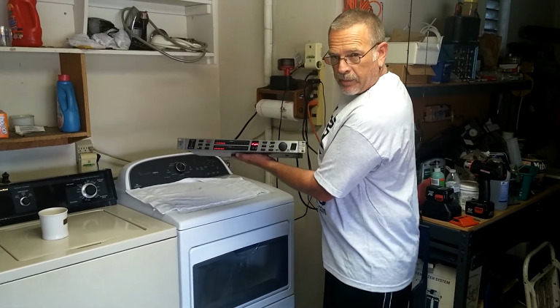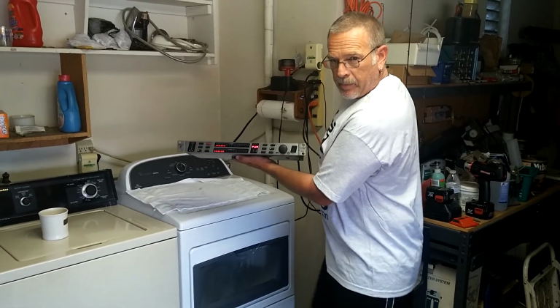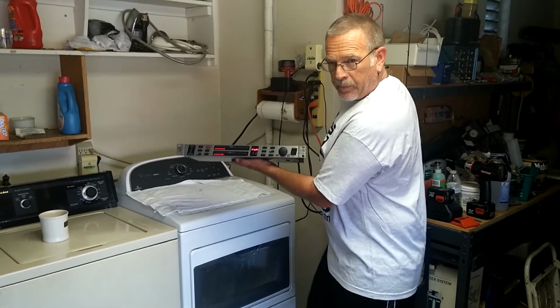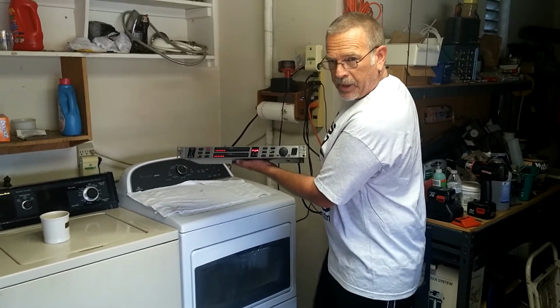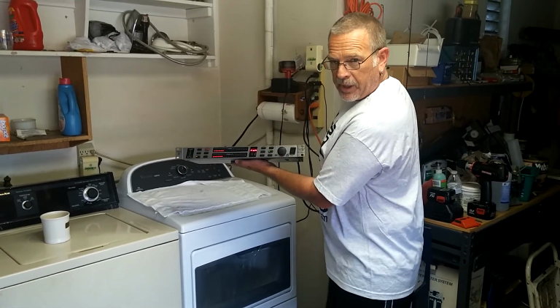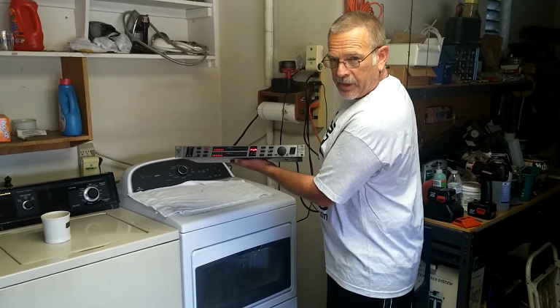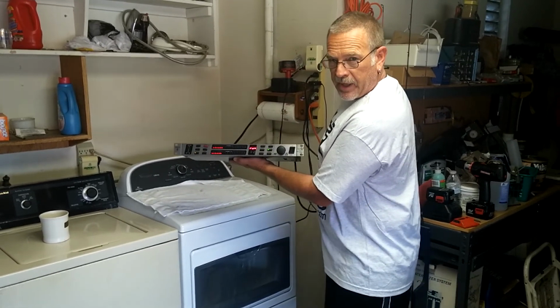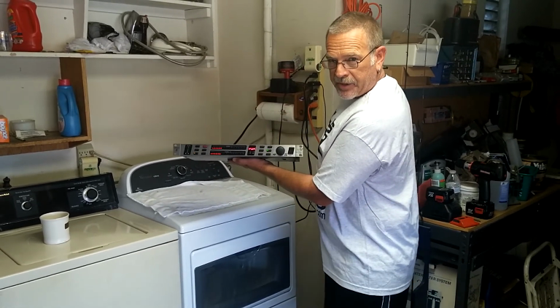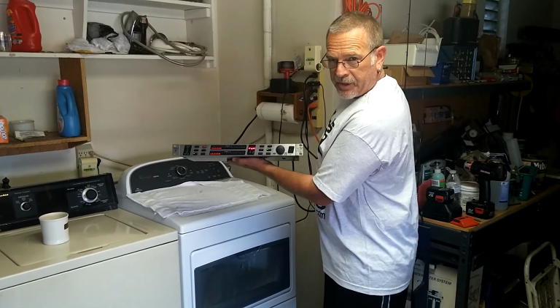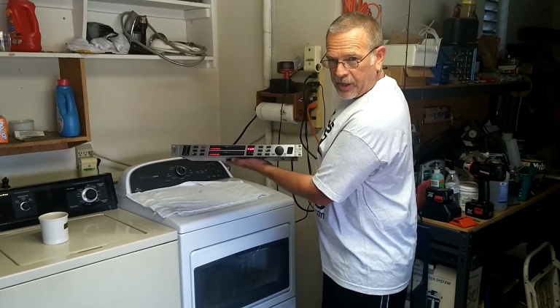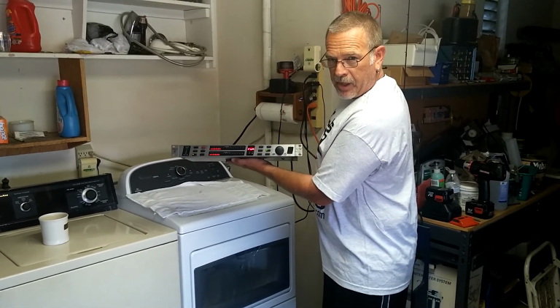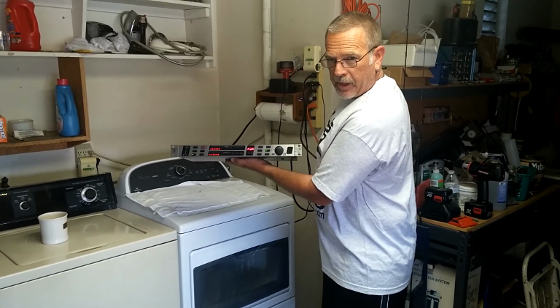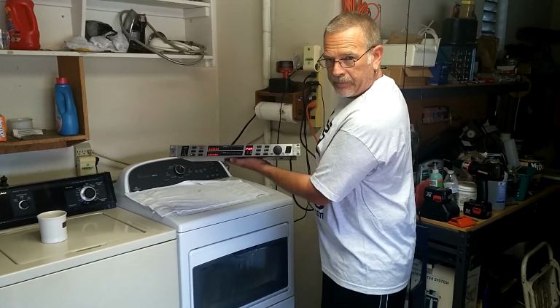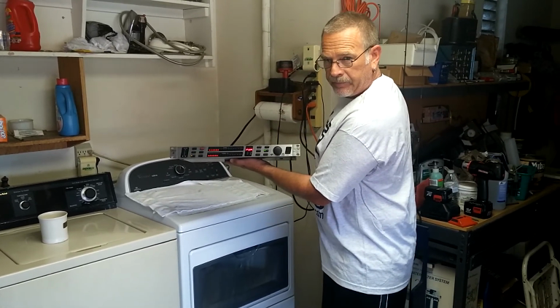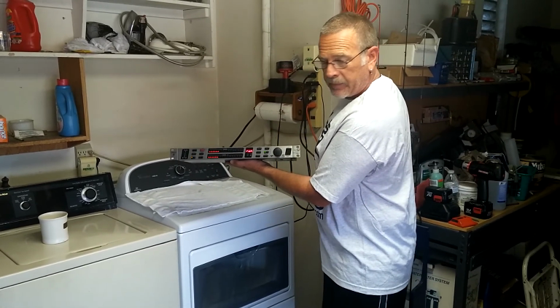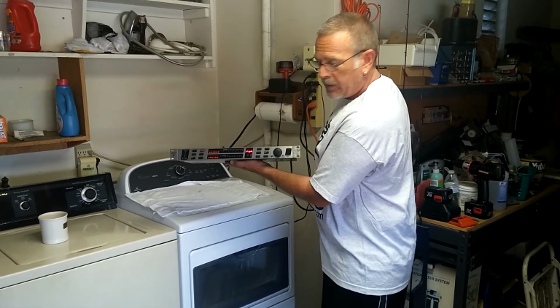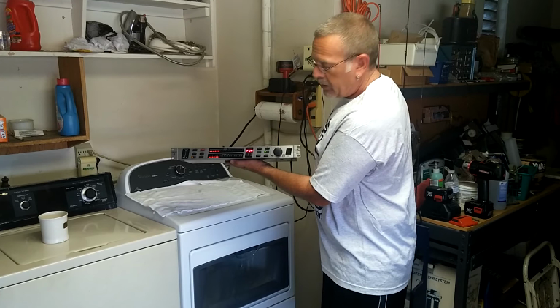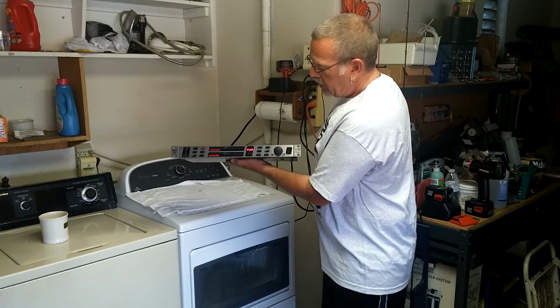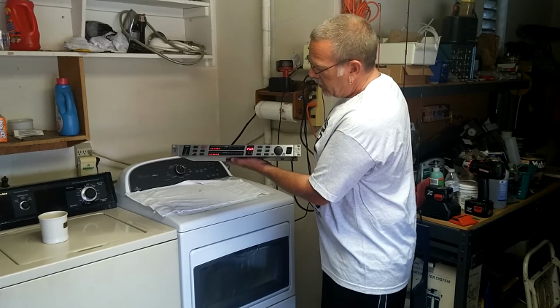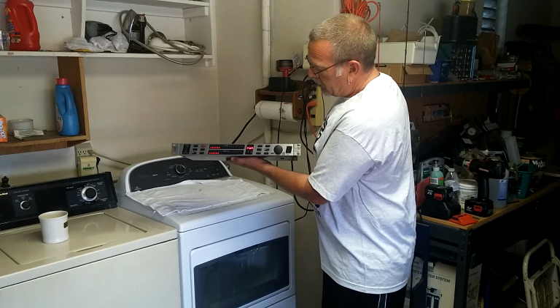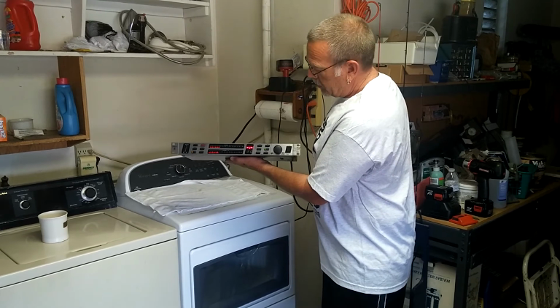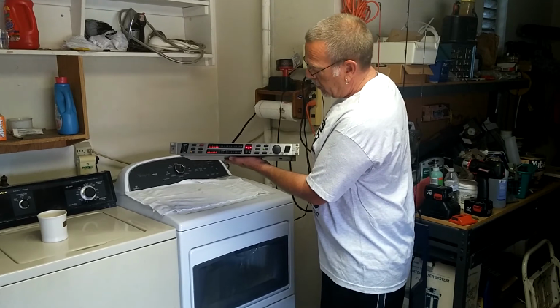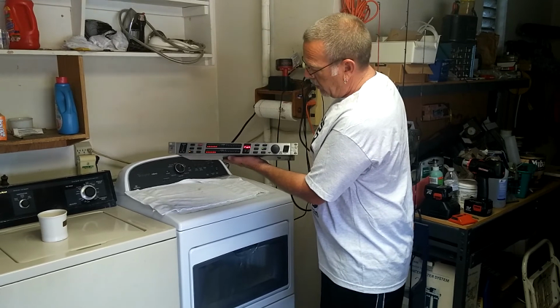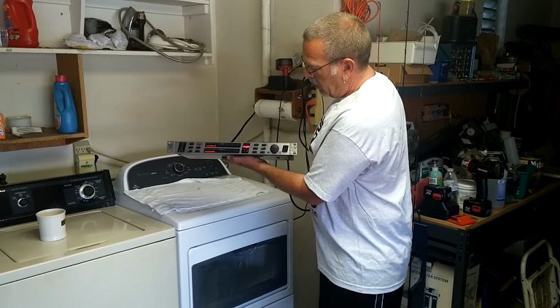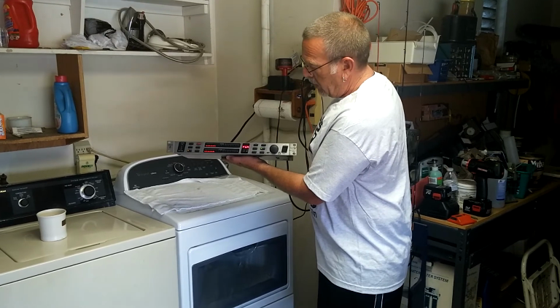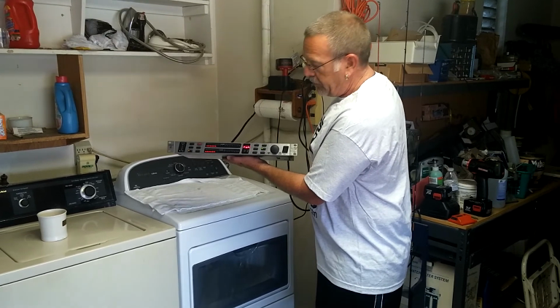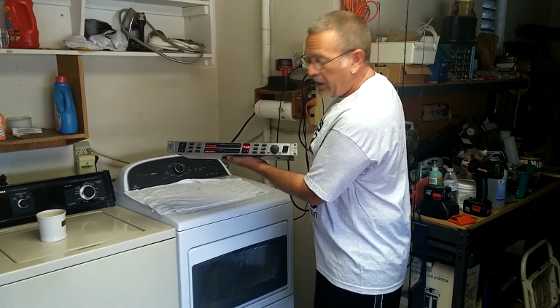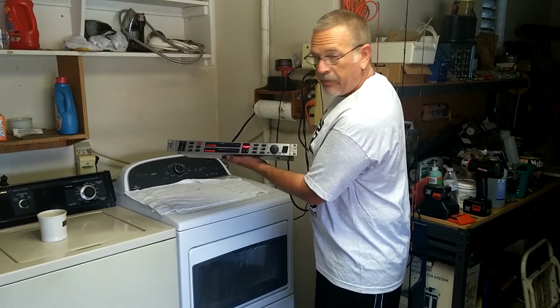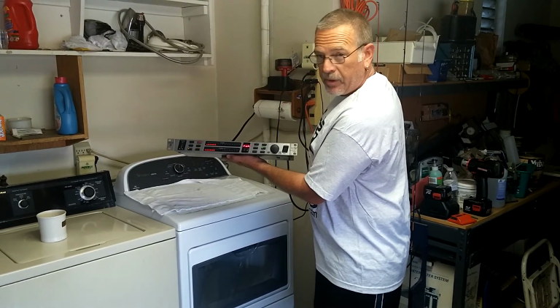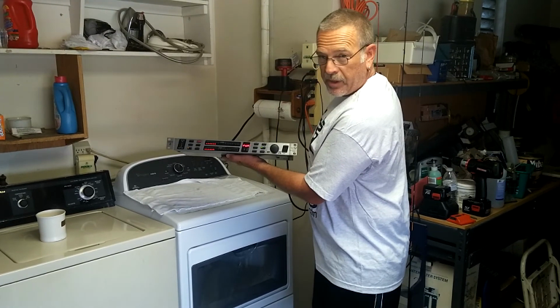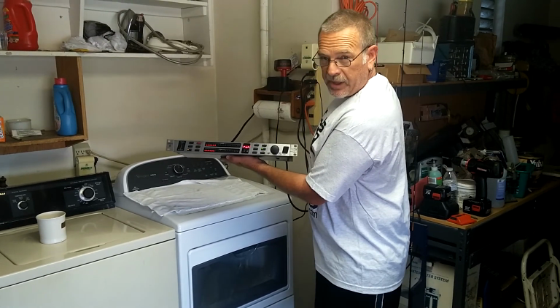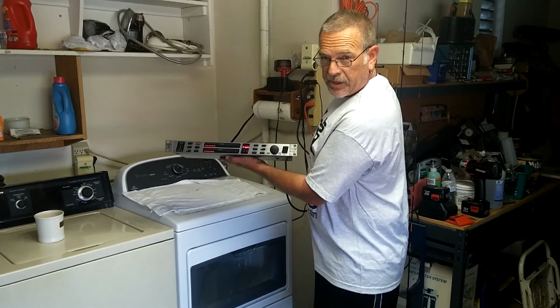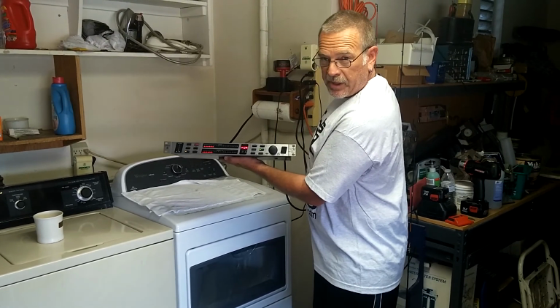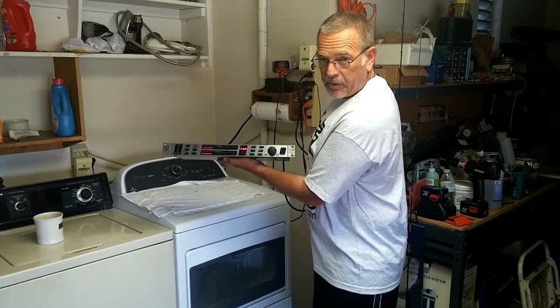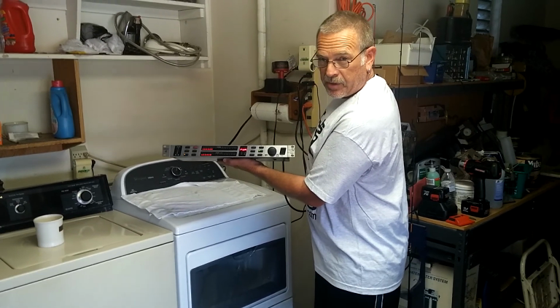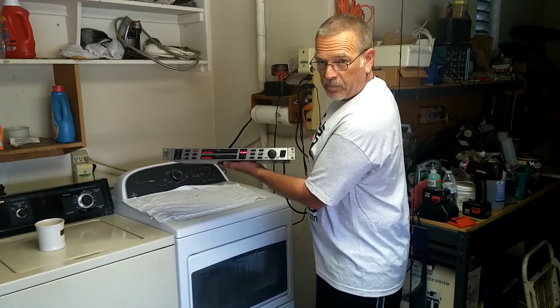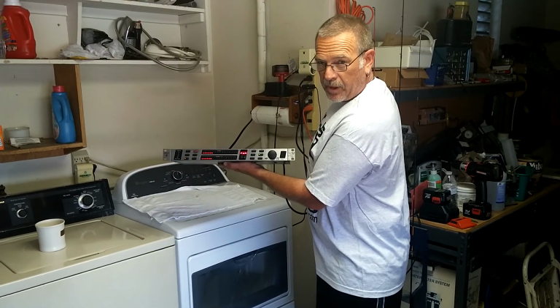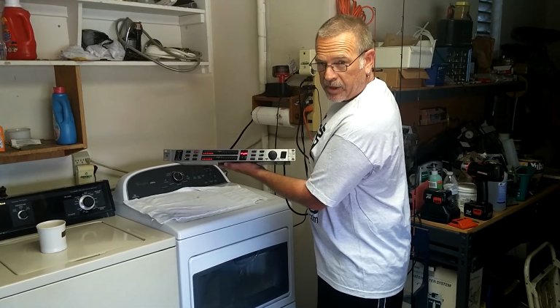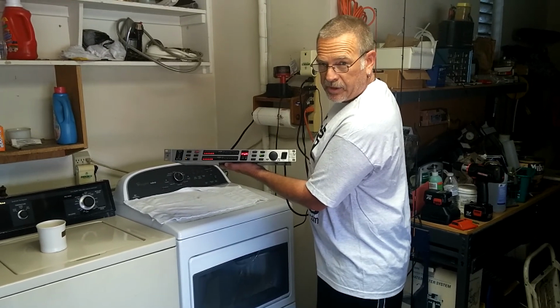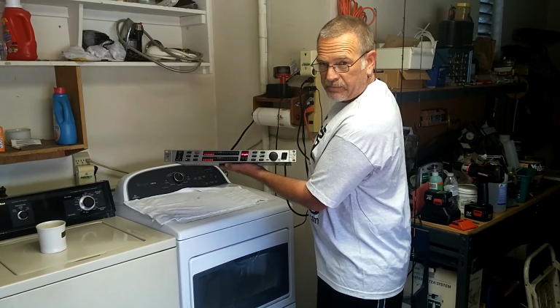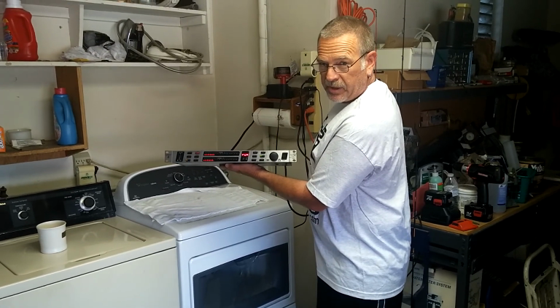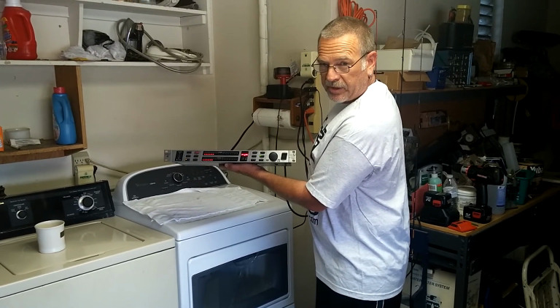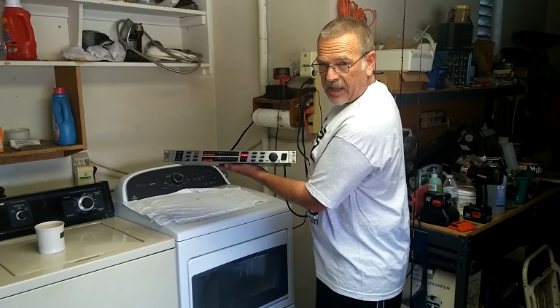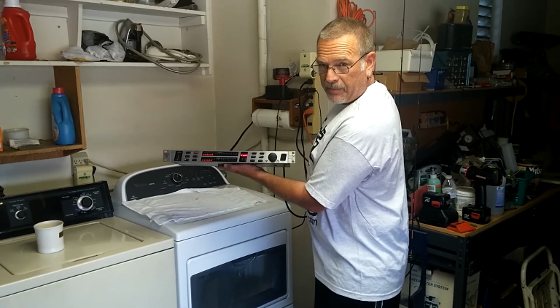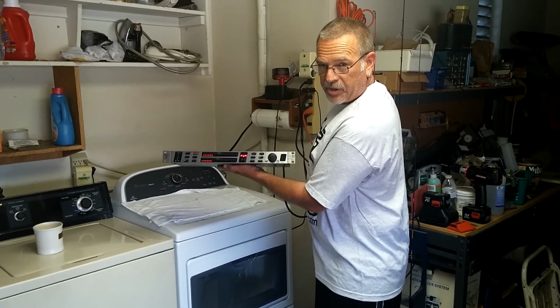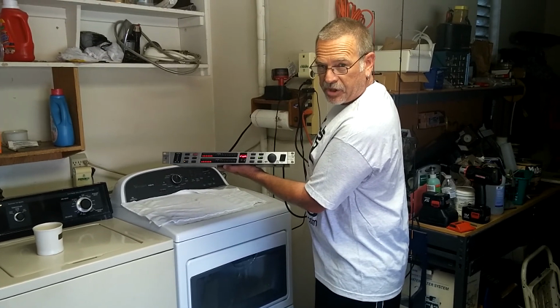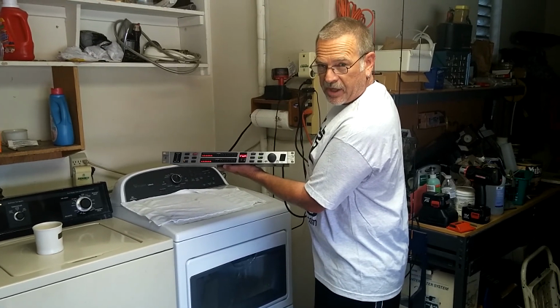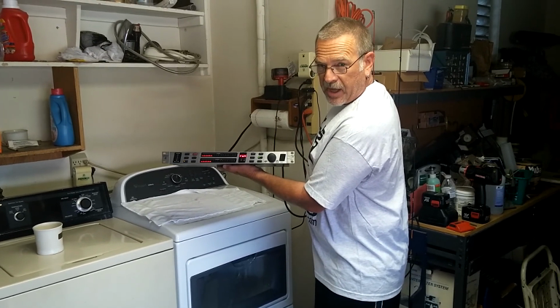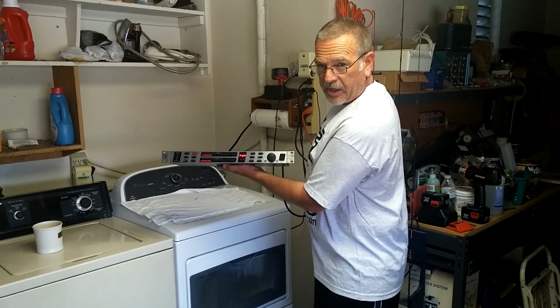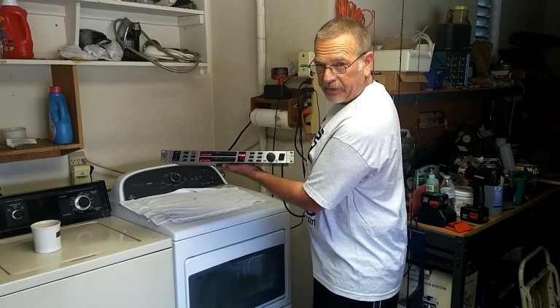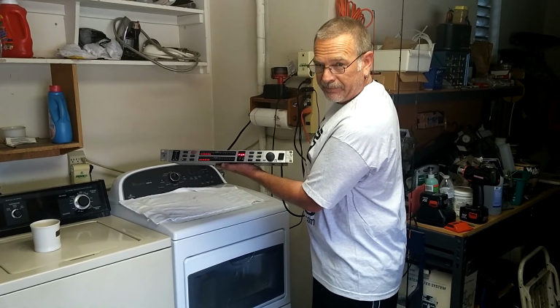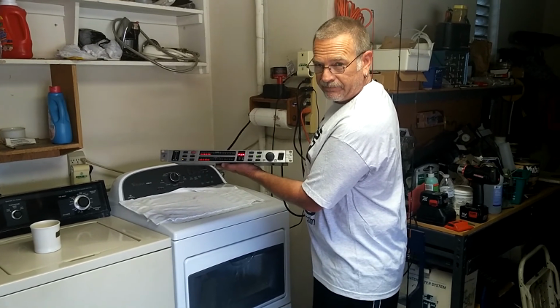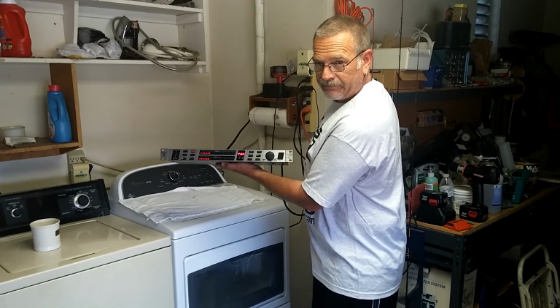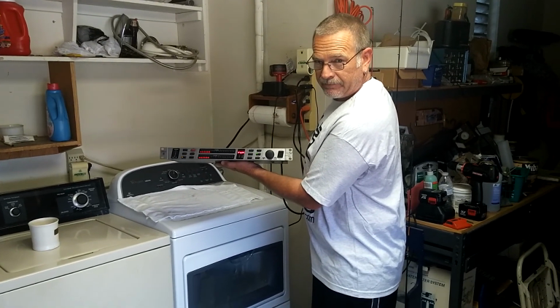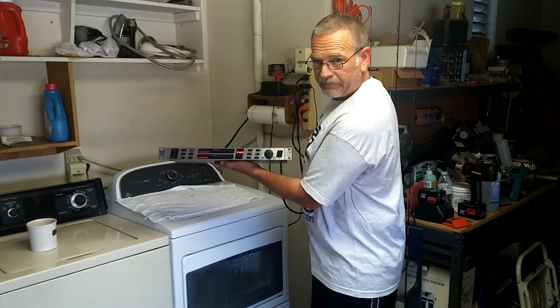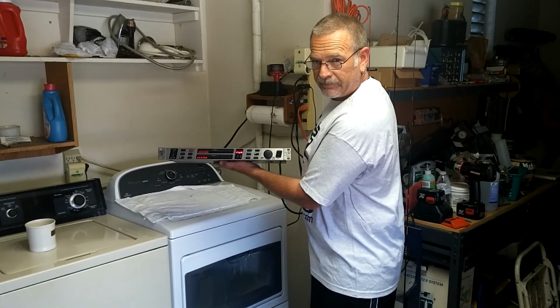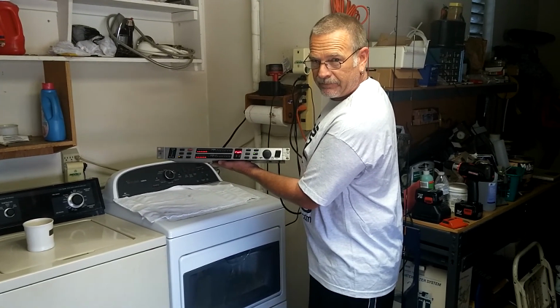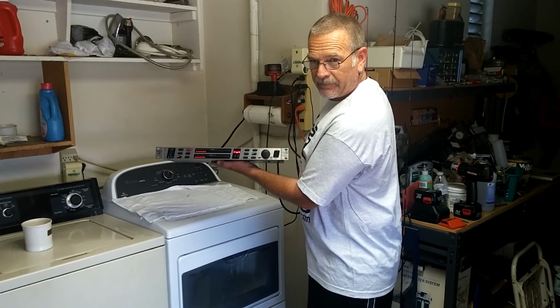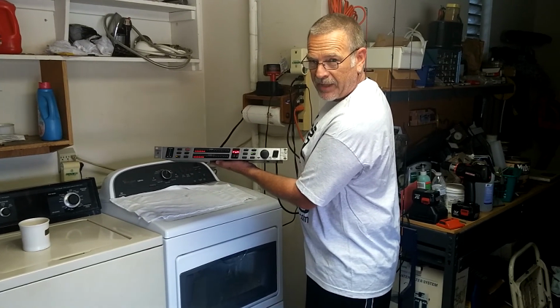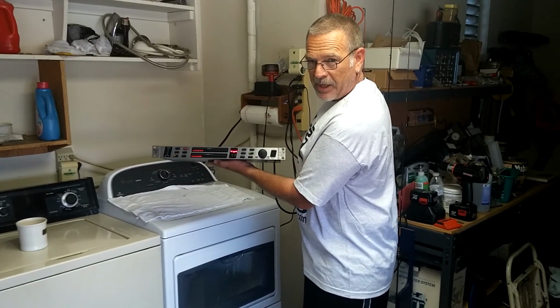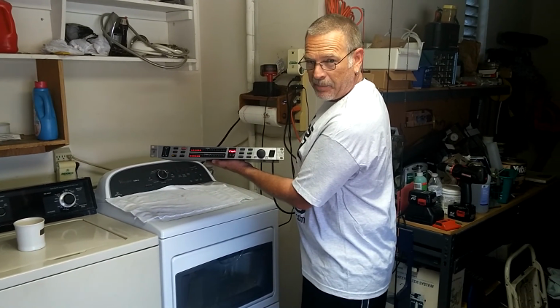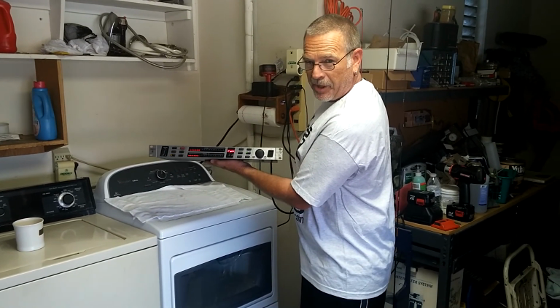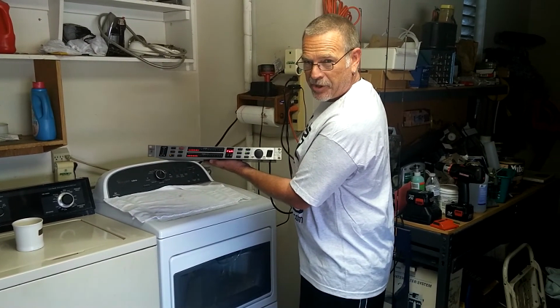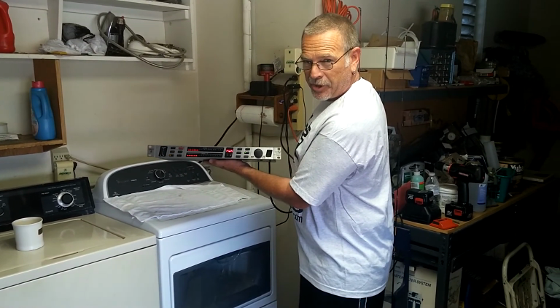Pretty interesting, huh? So if you have one of these and it quits working, just slap the shit out of it. Thank you, Behringer.